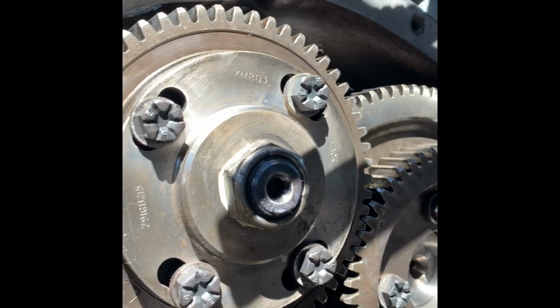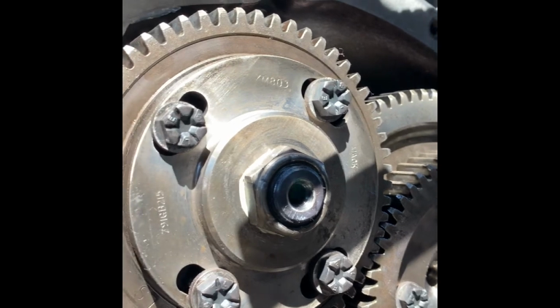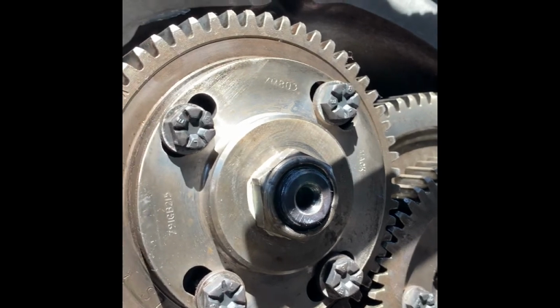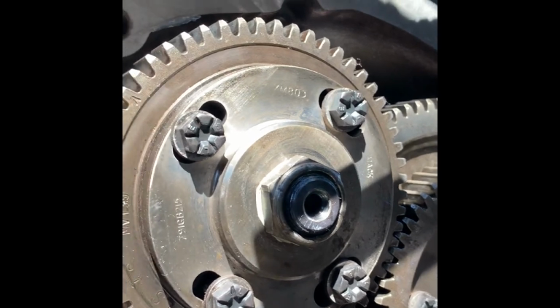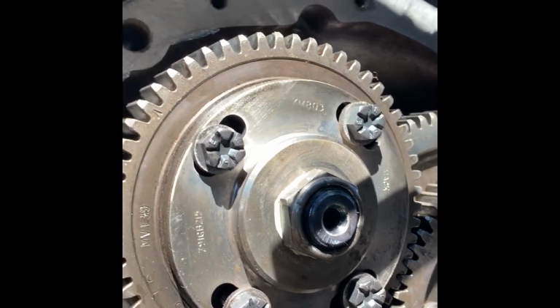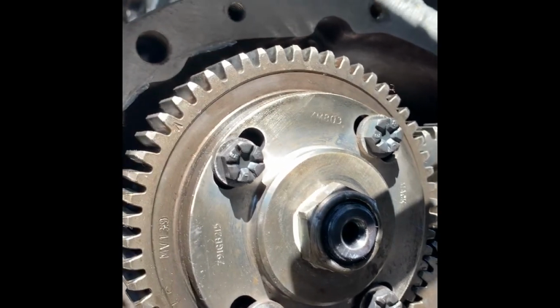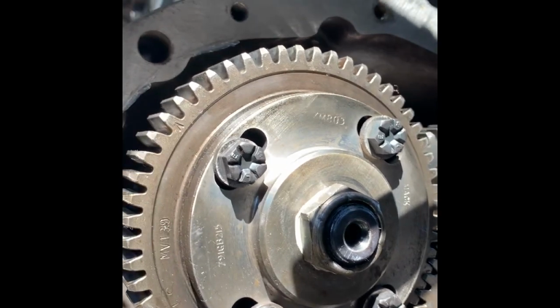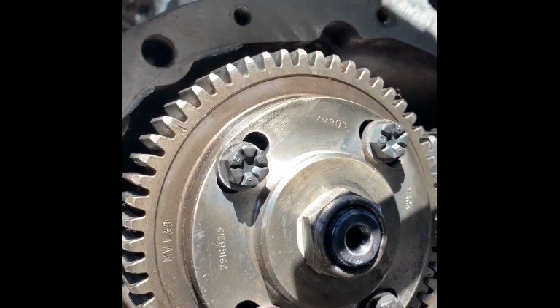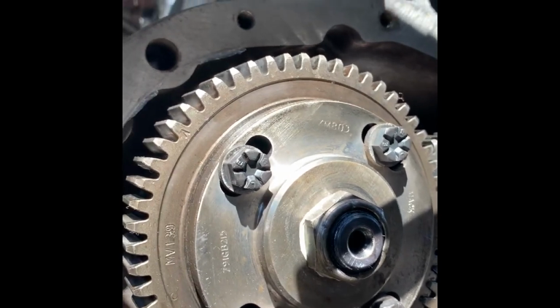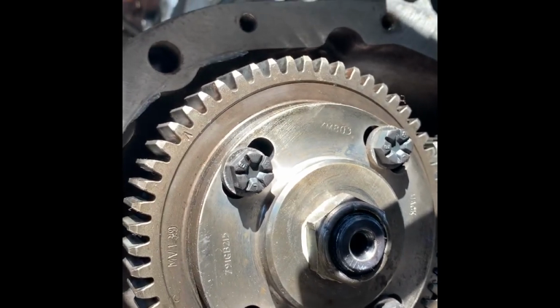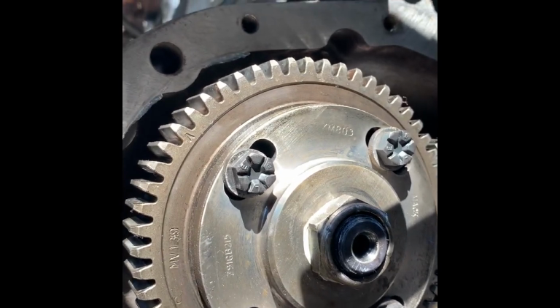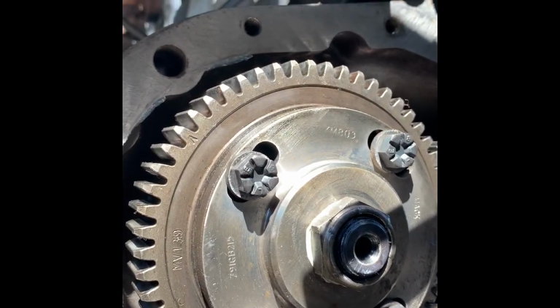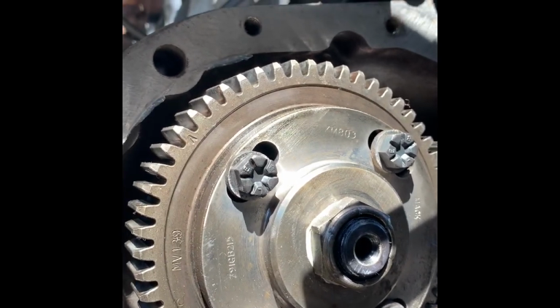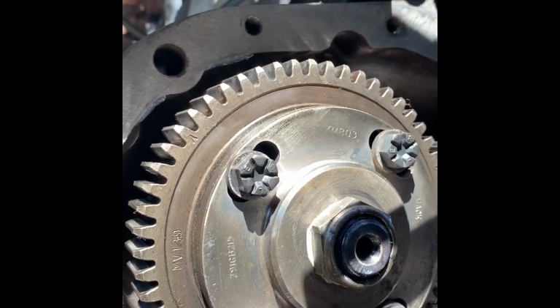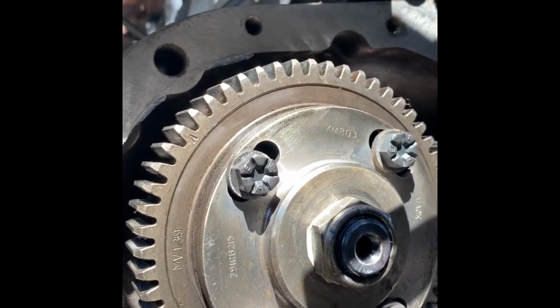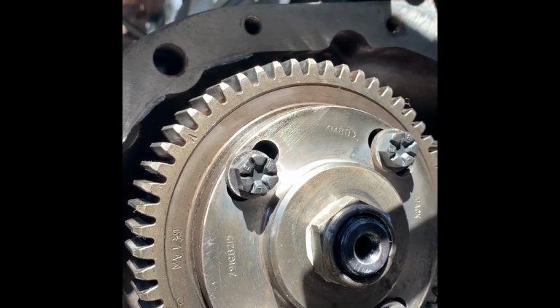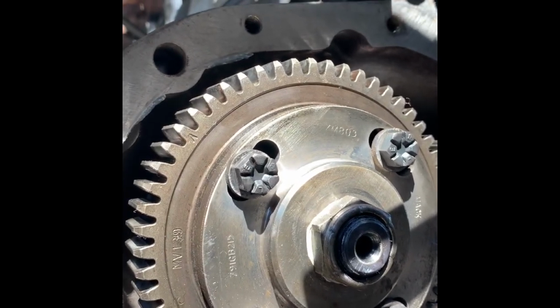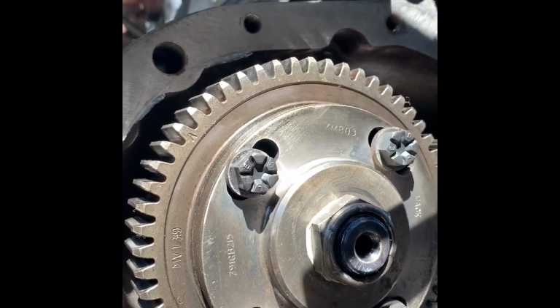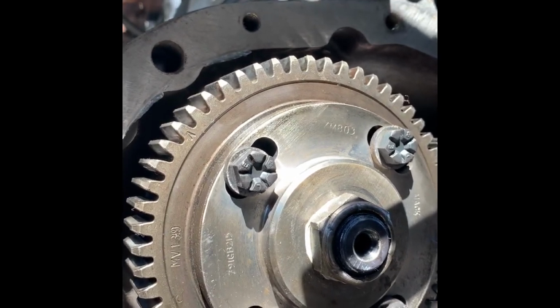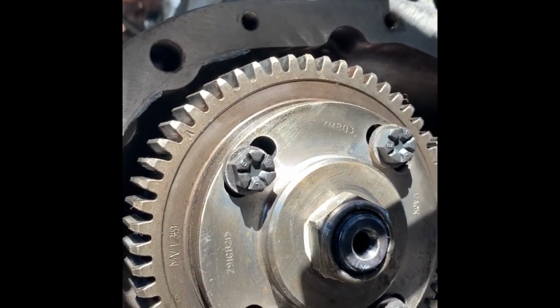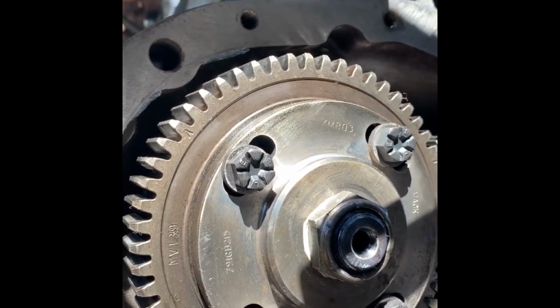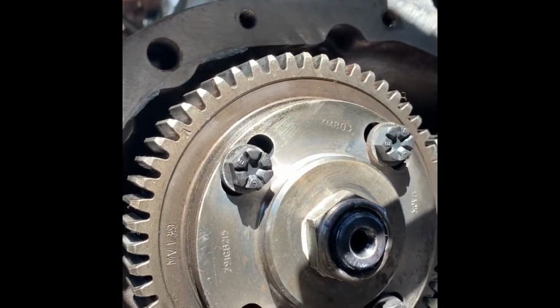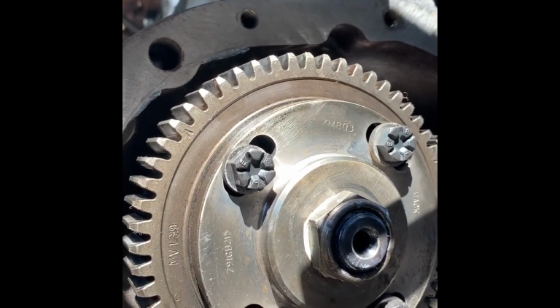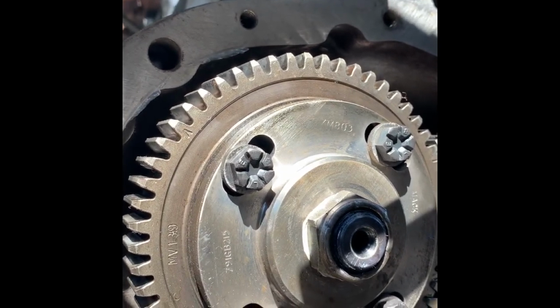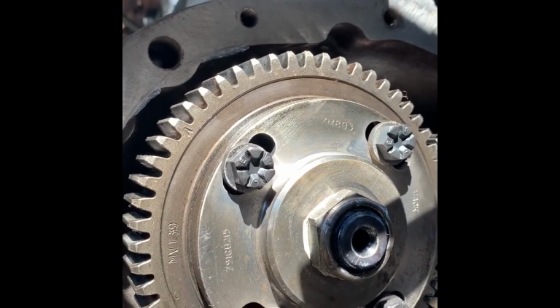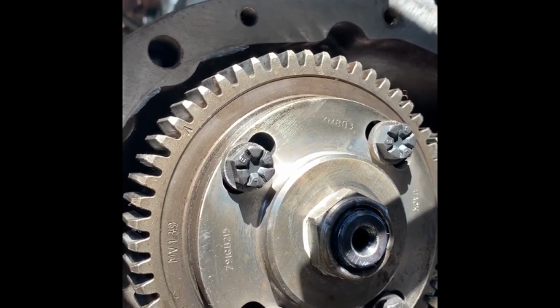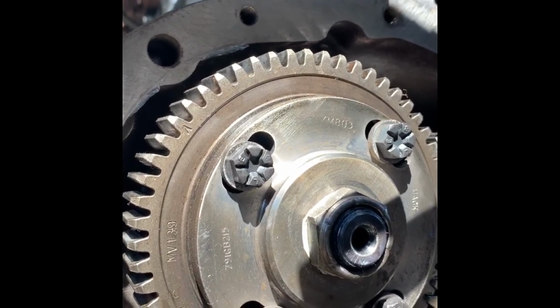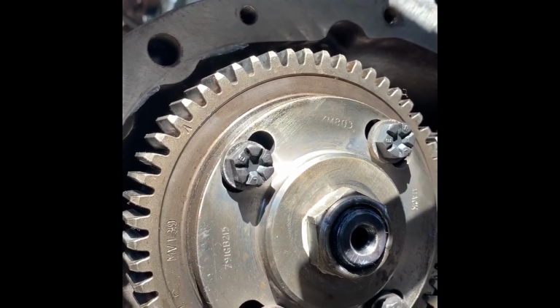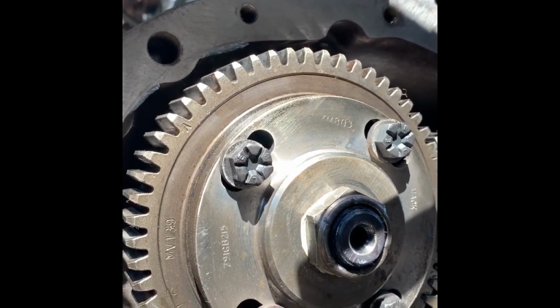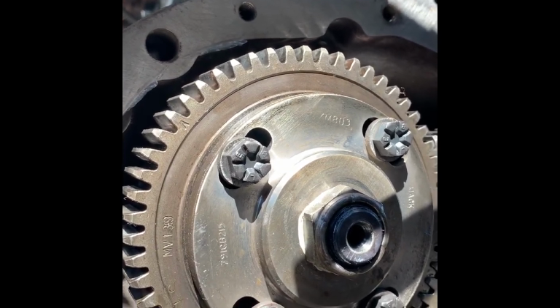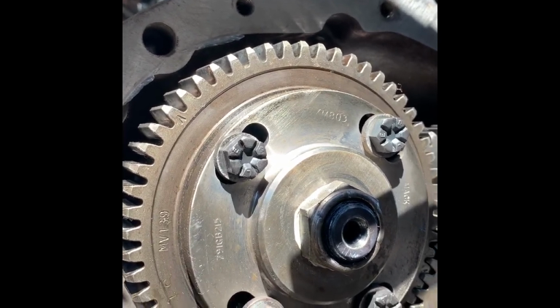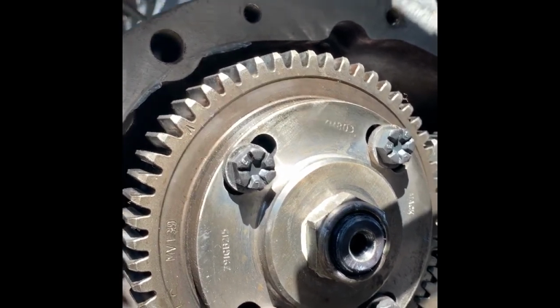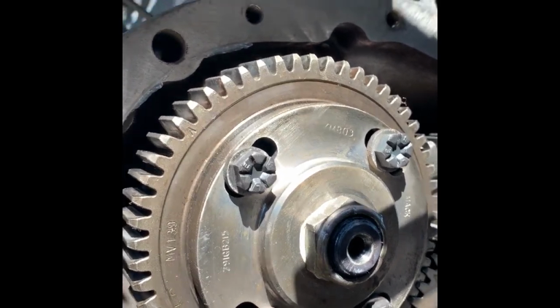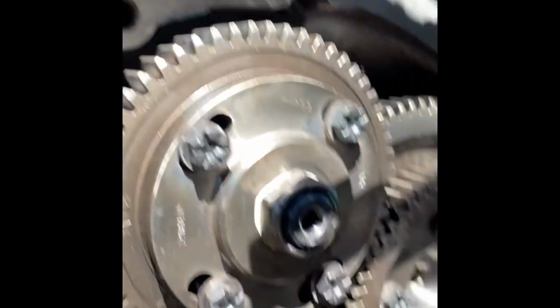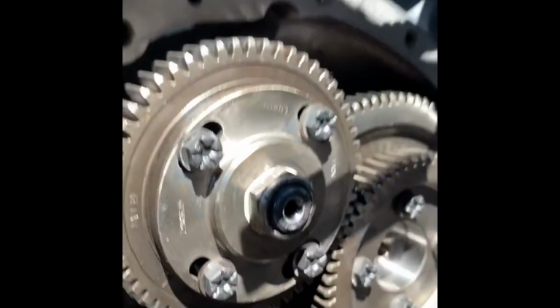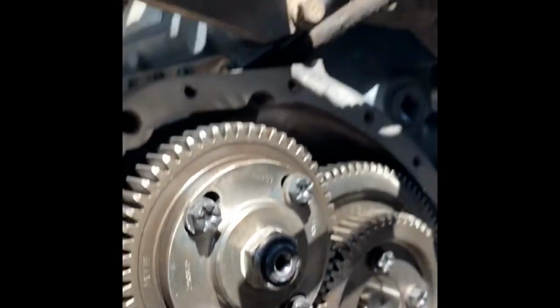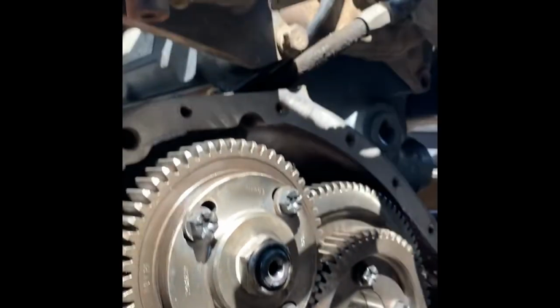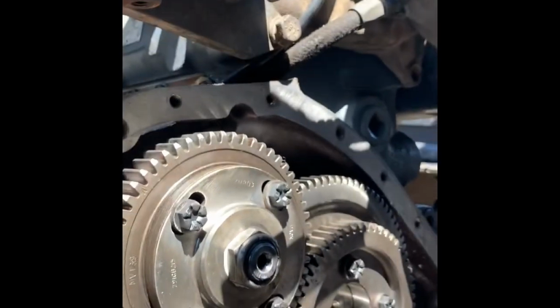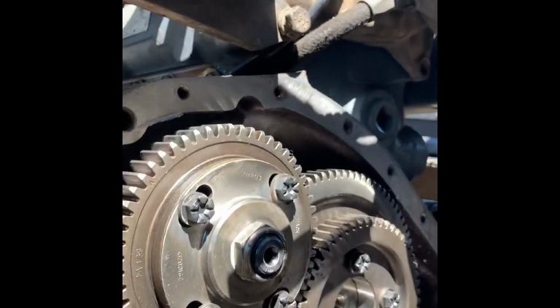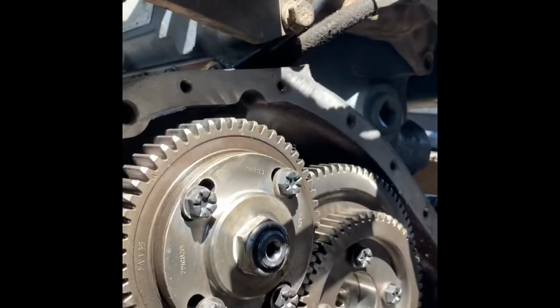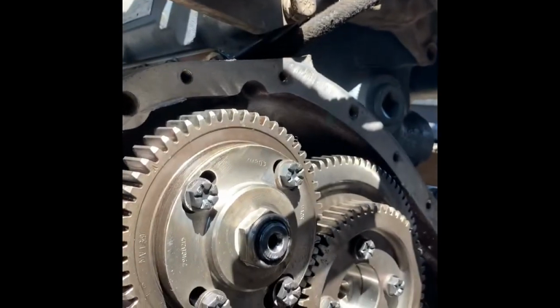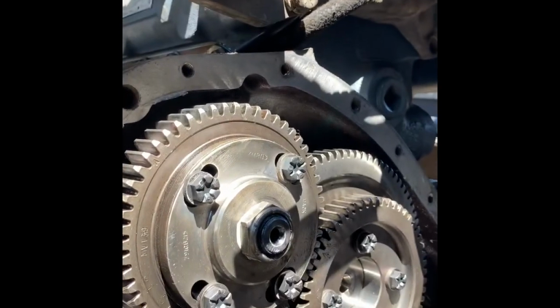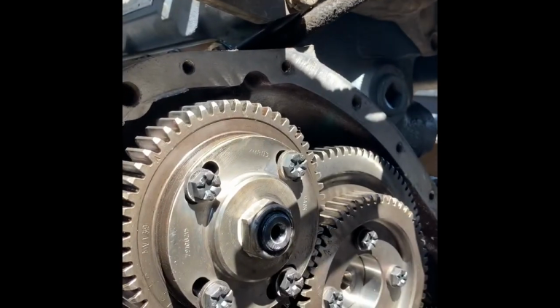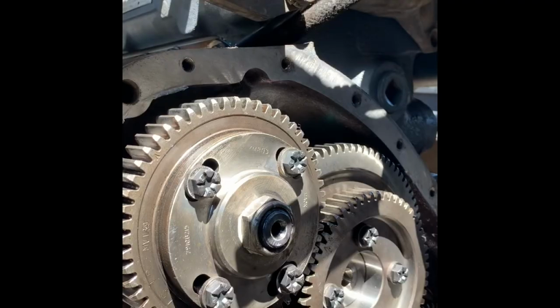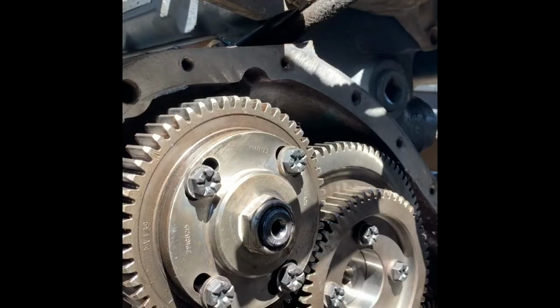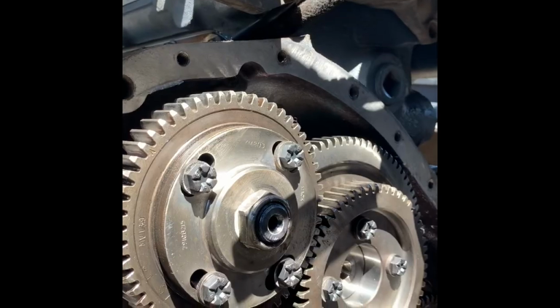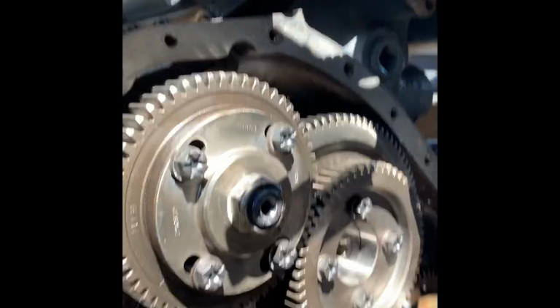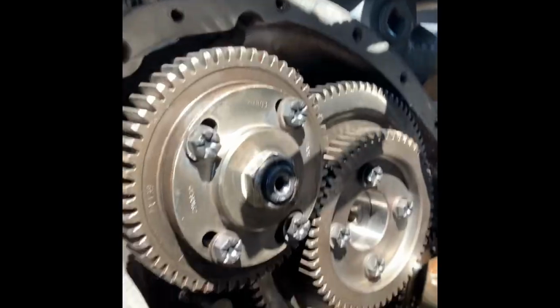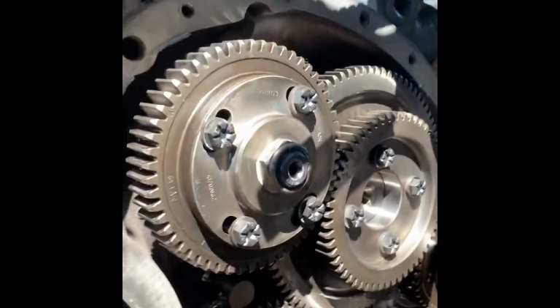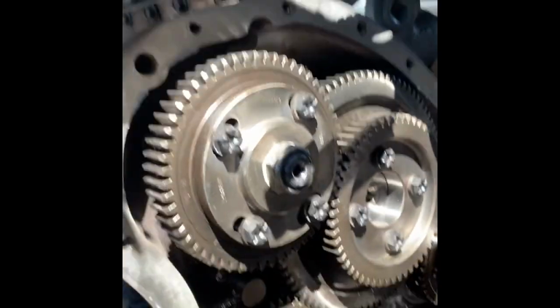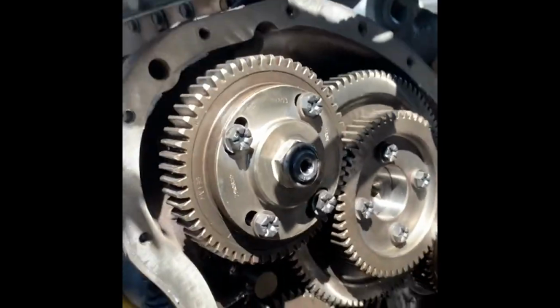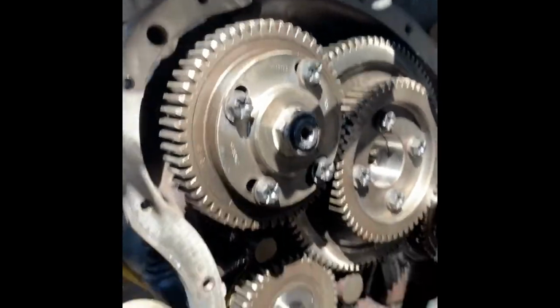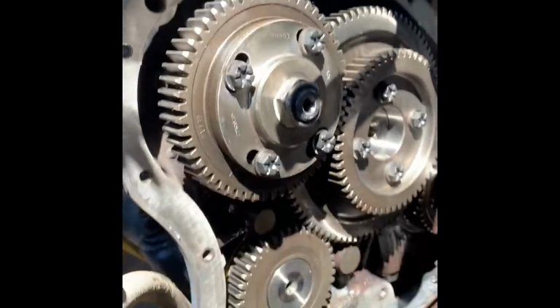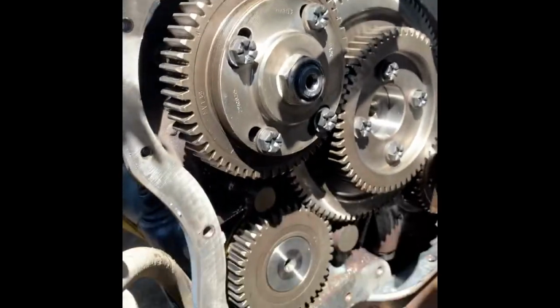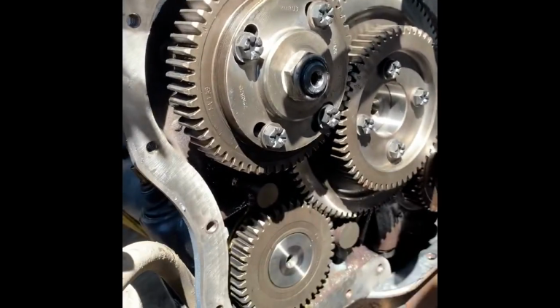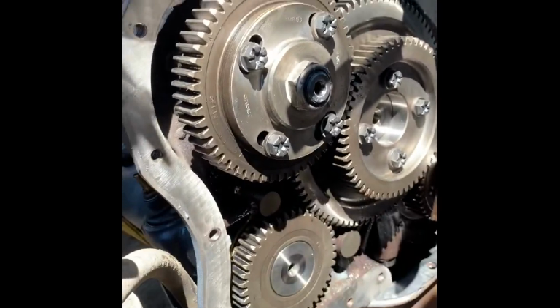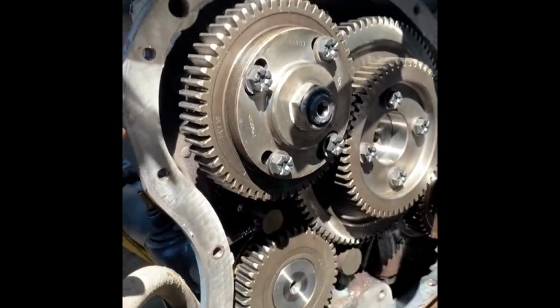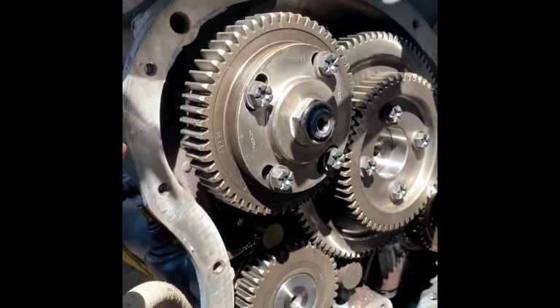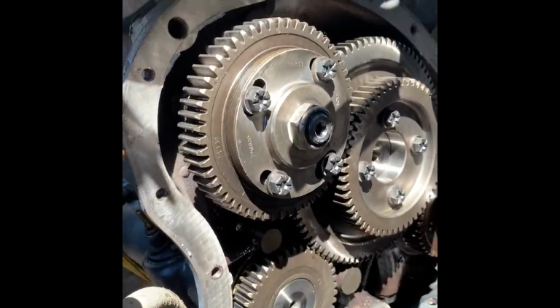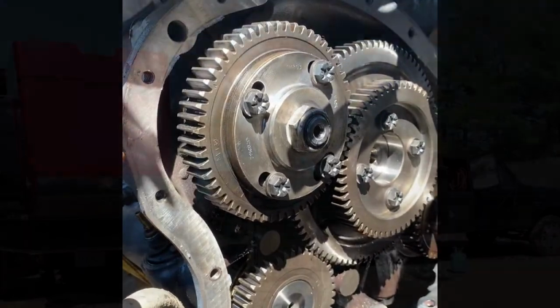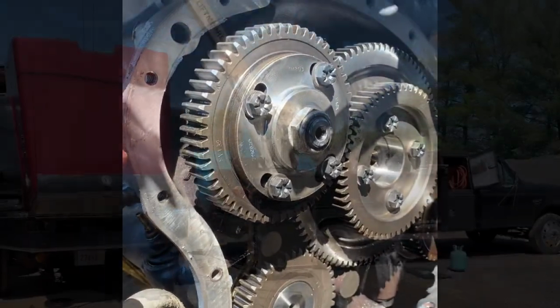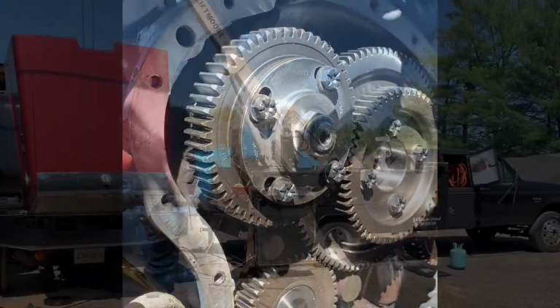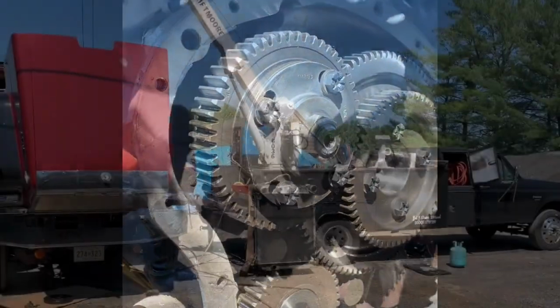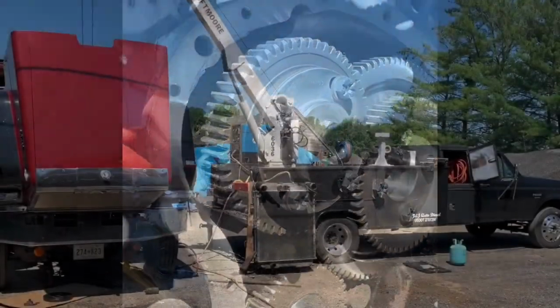So that's the problem with this truck here. We'll see if this fixes it.